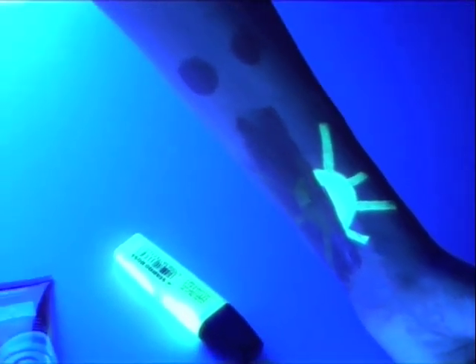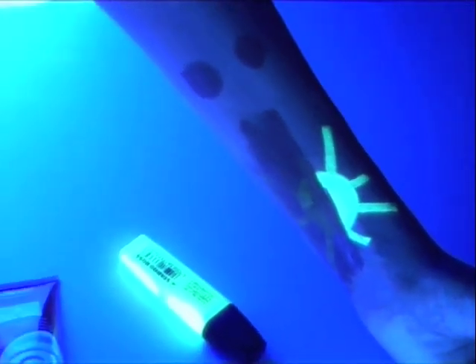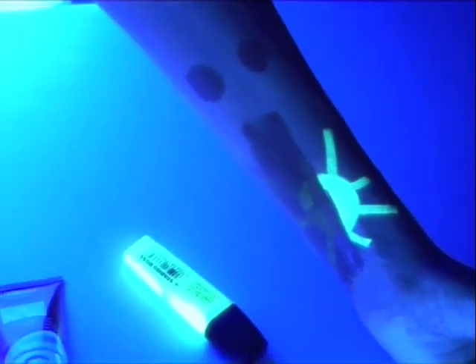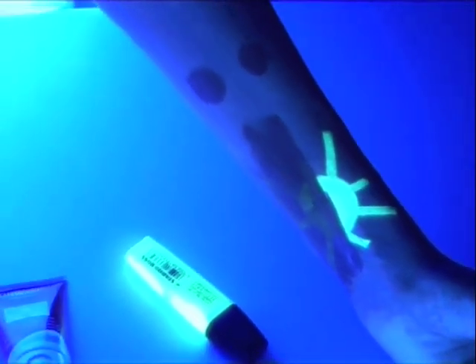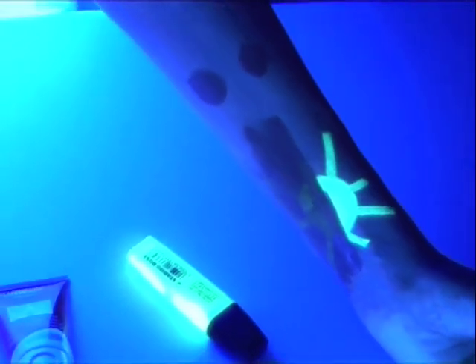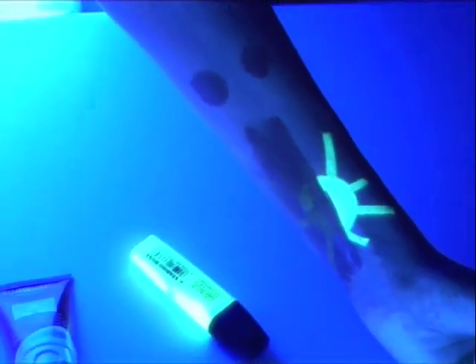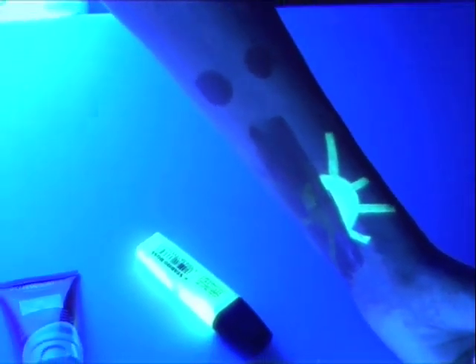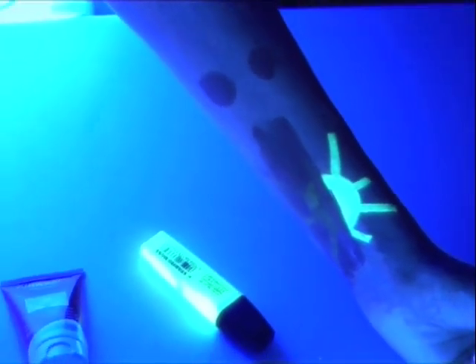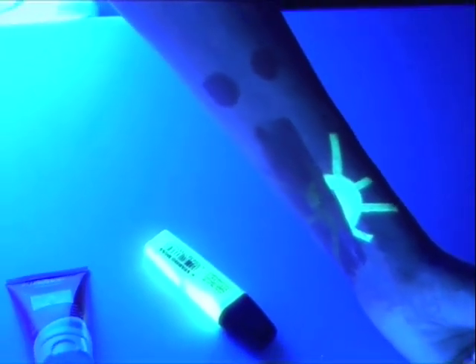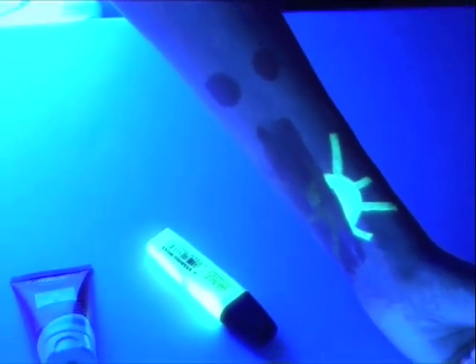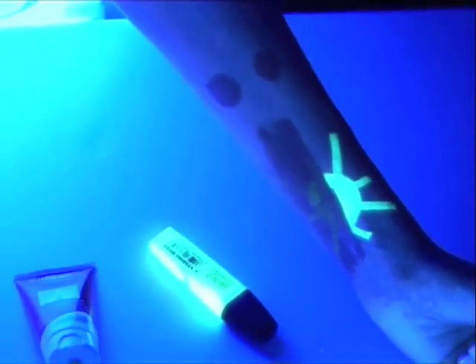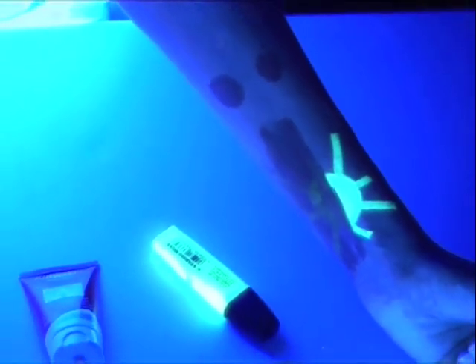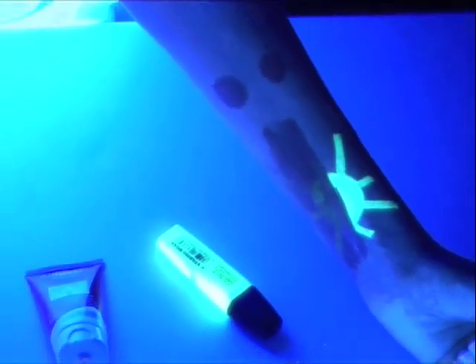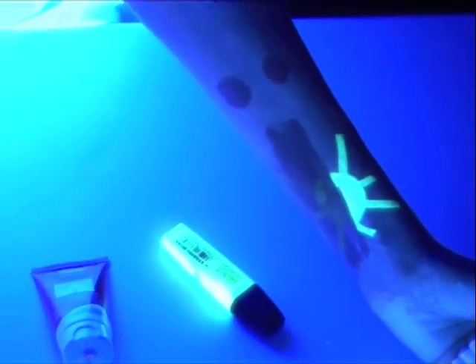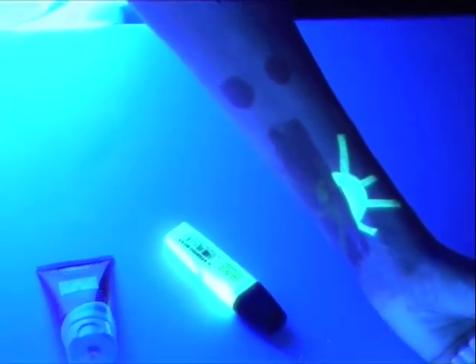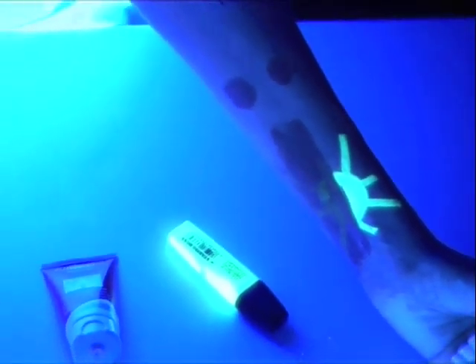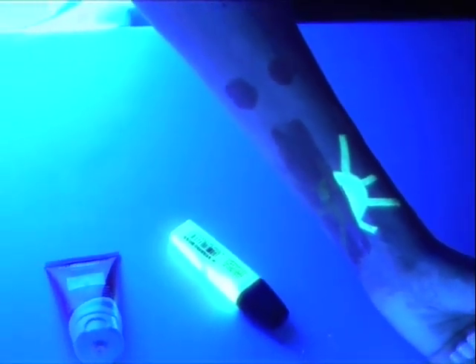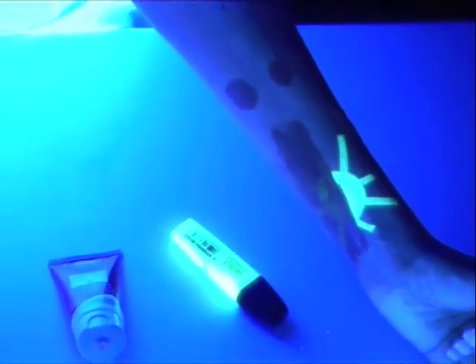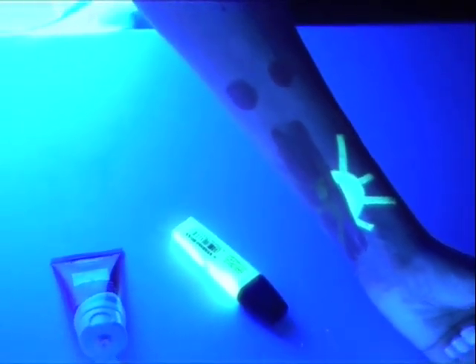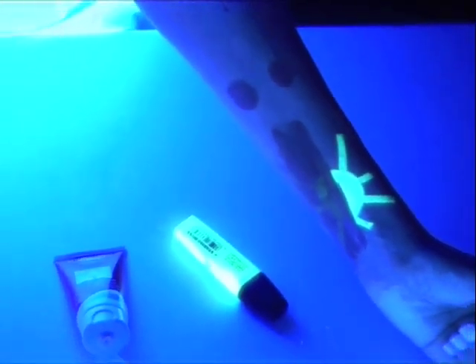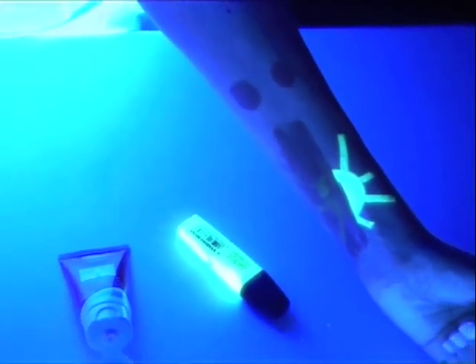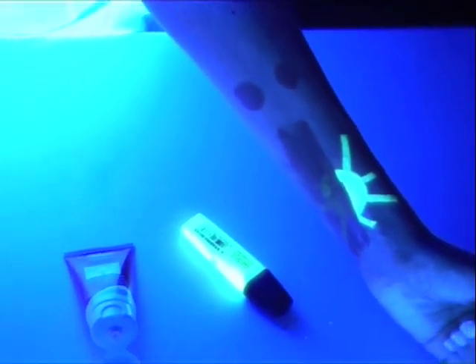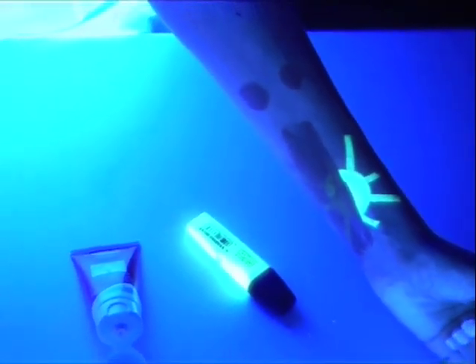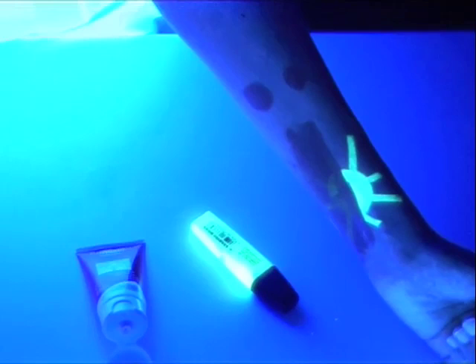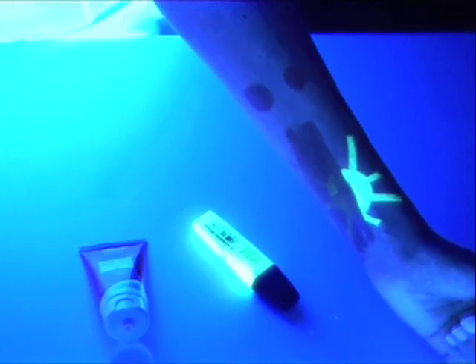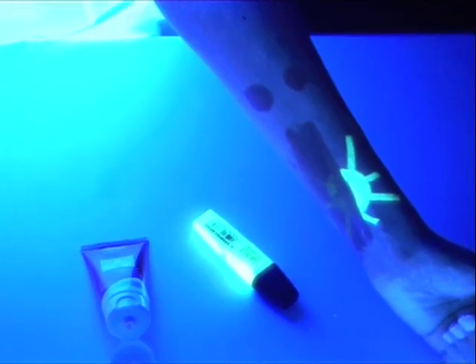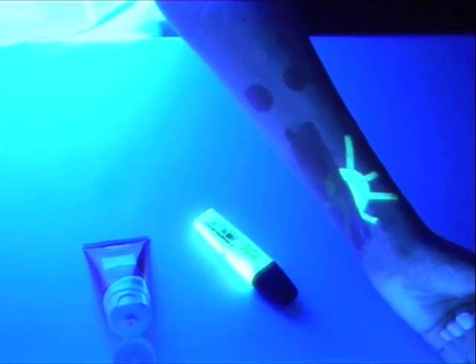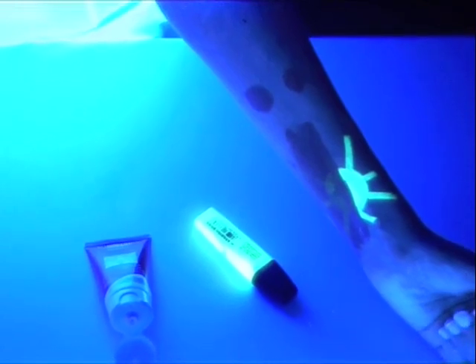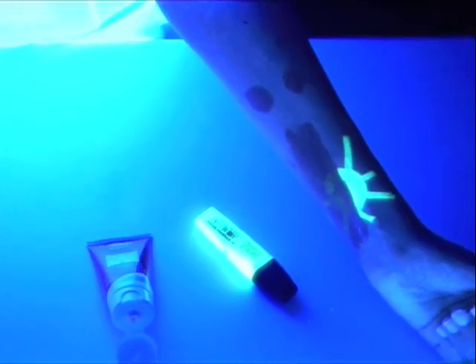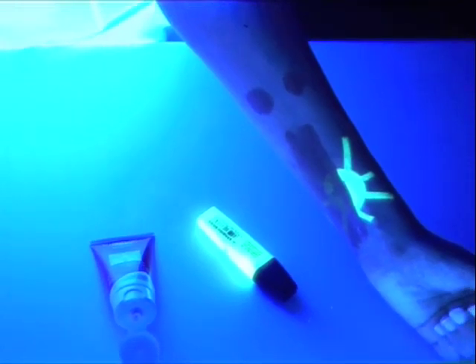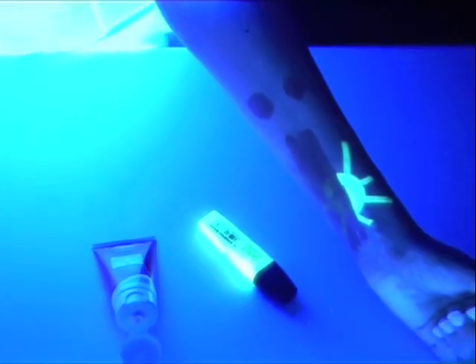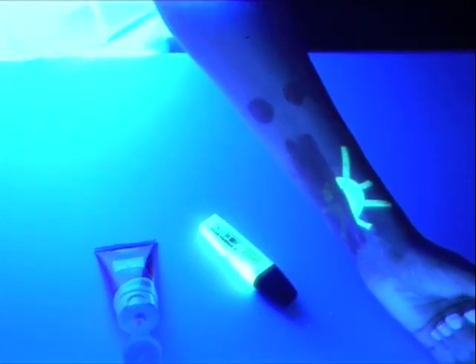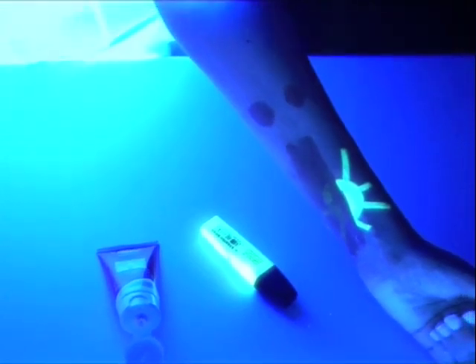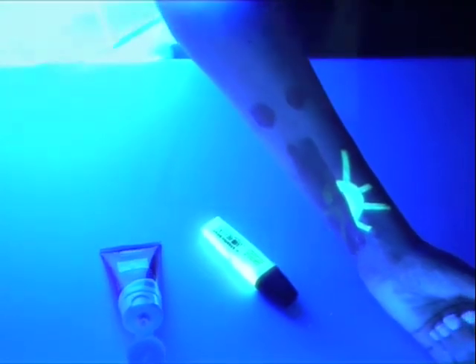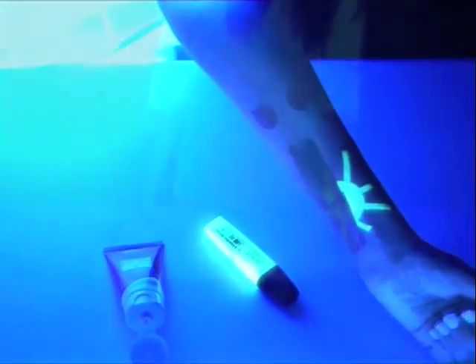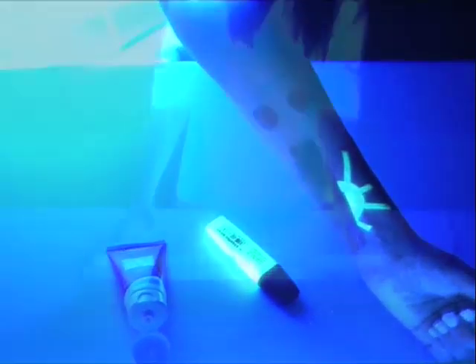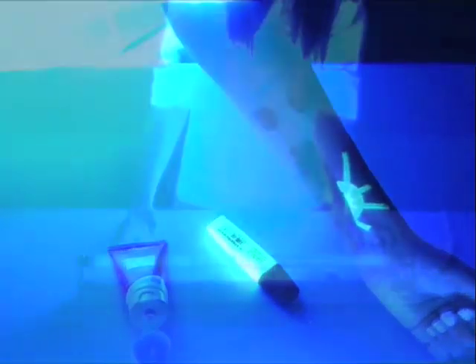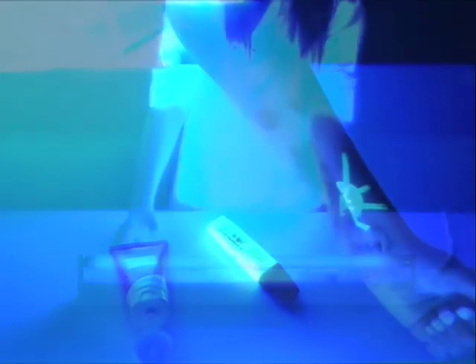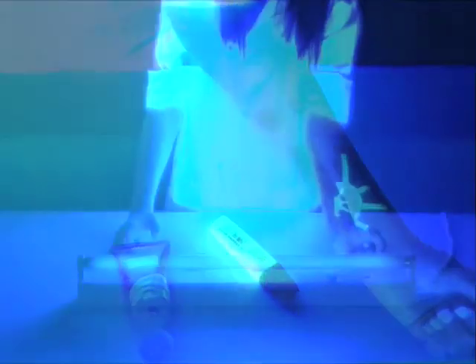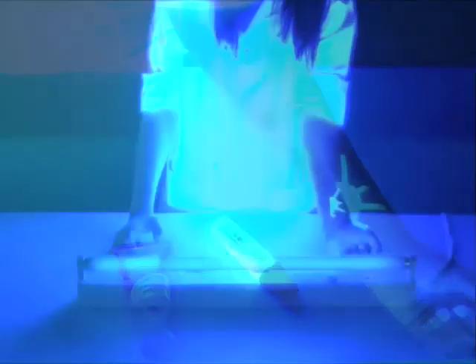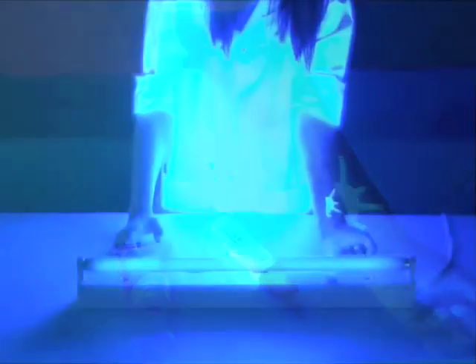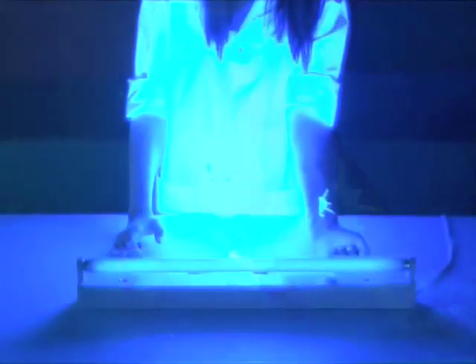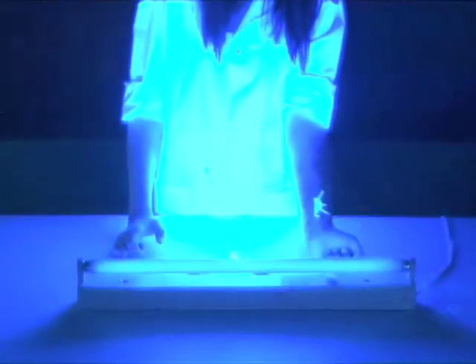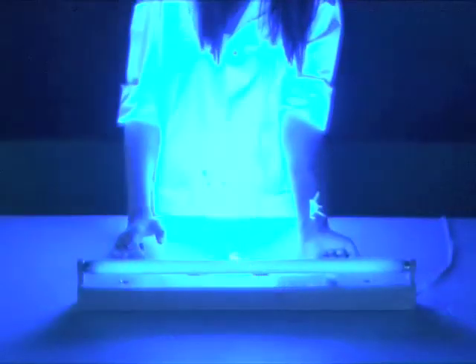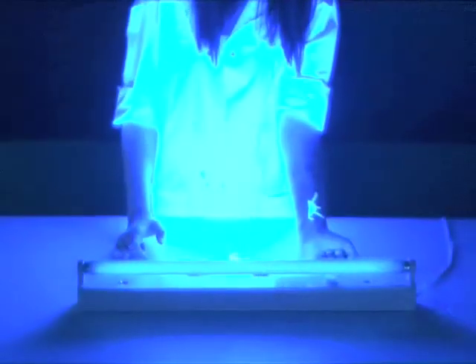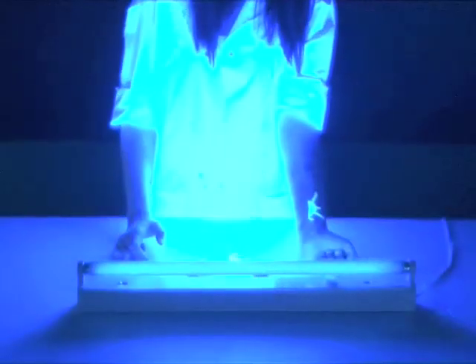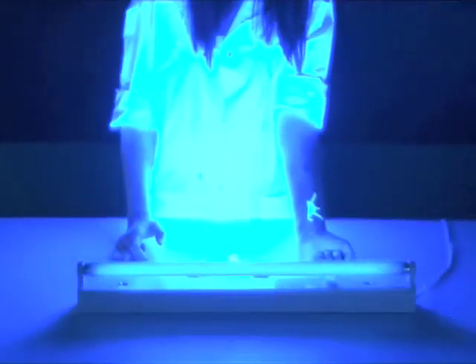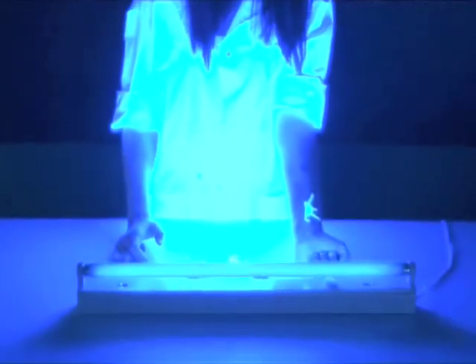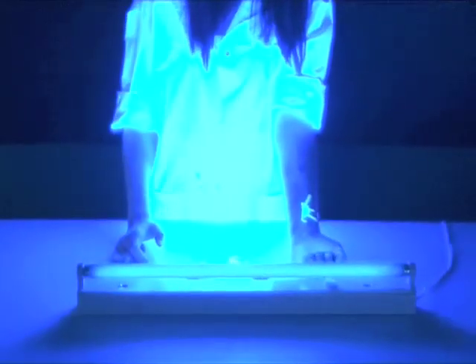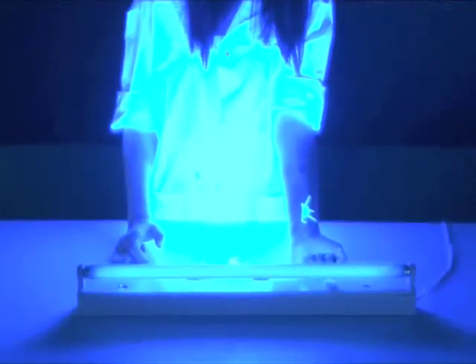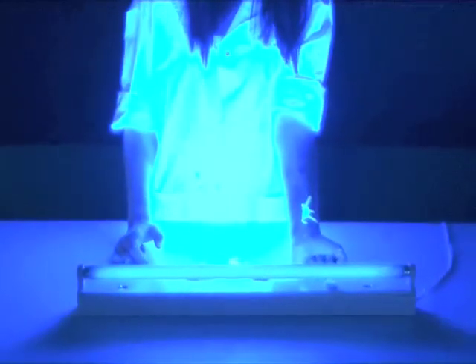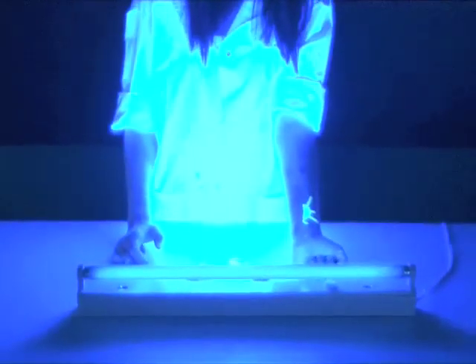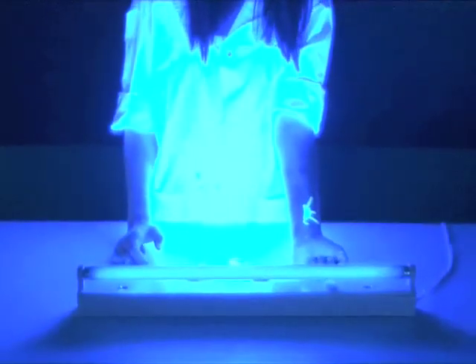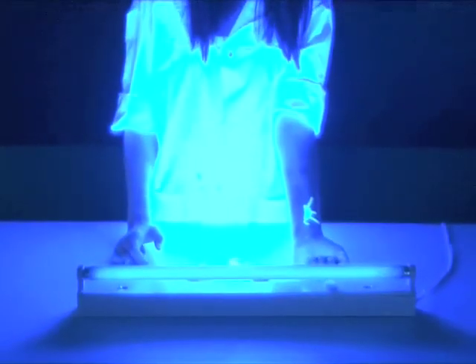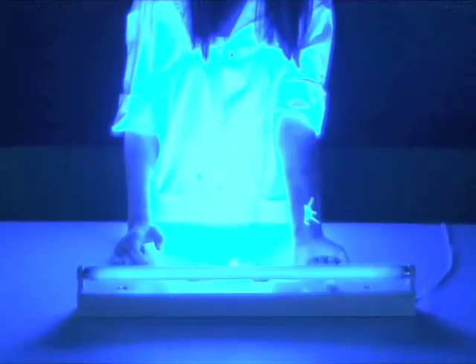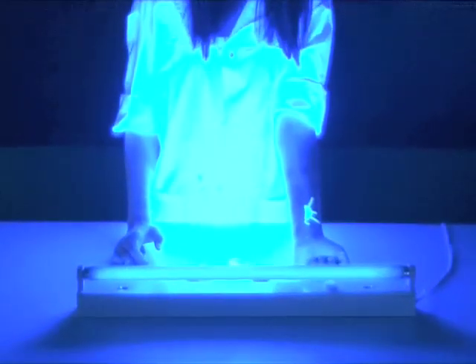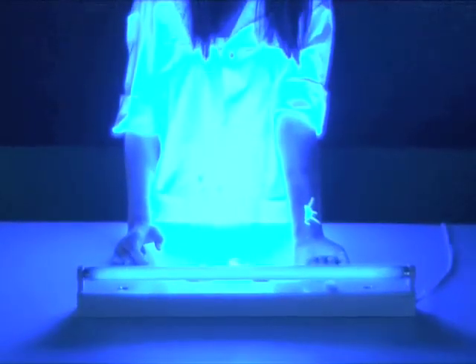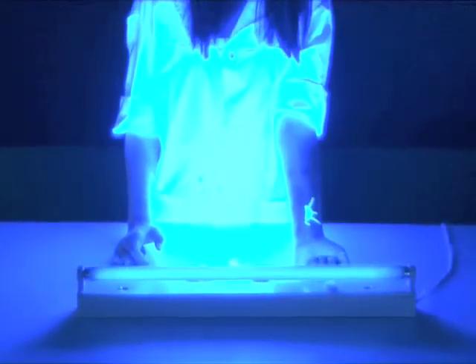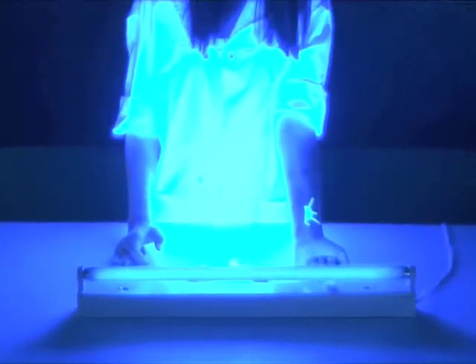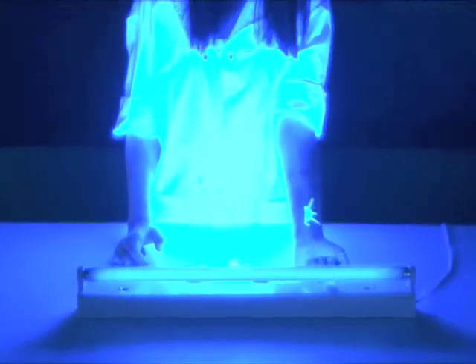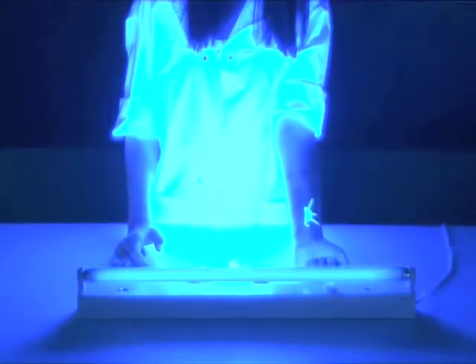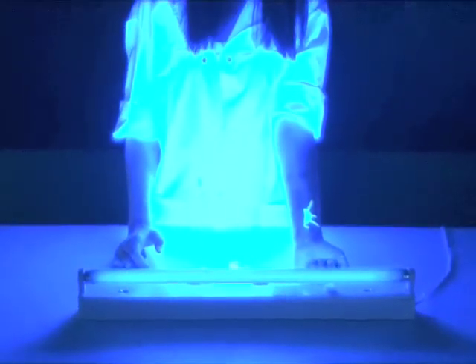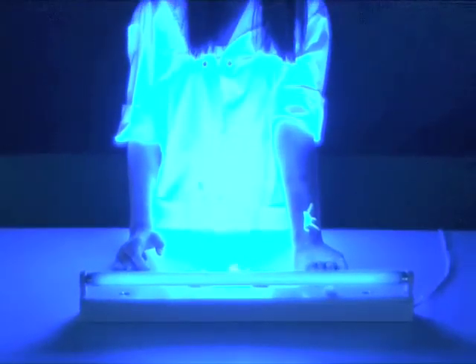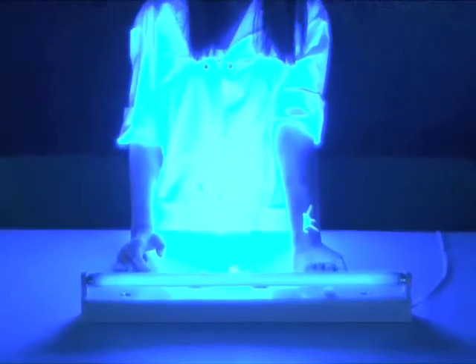When sunscreen is applied, however, it absorbs UV radiation before it reaches the ink.